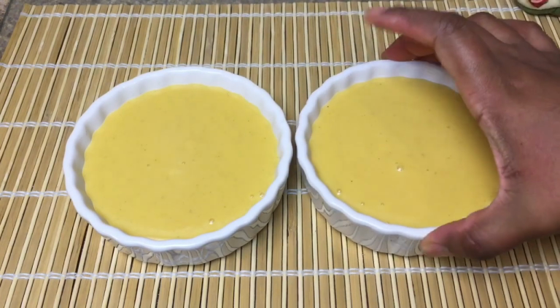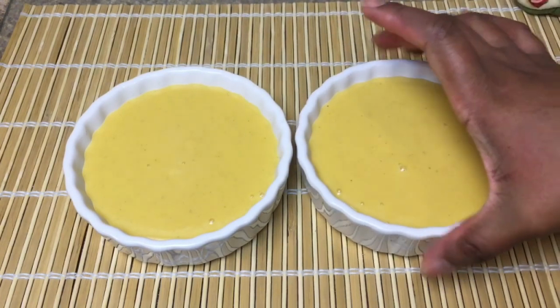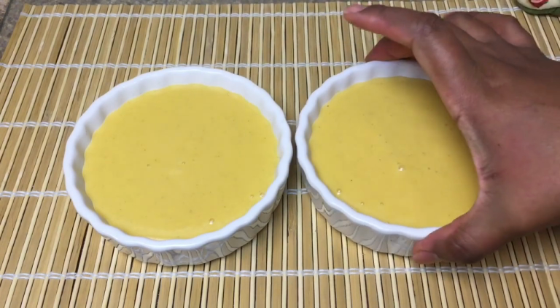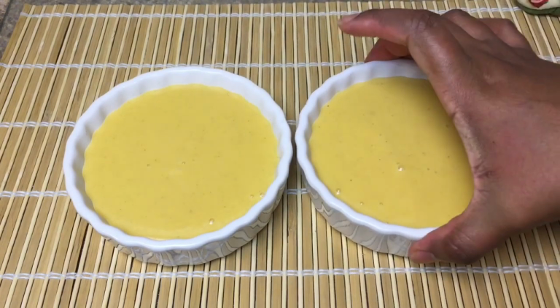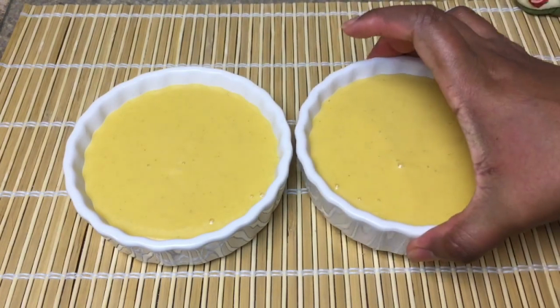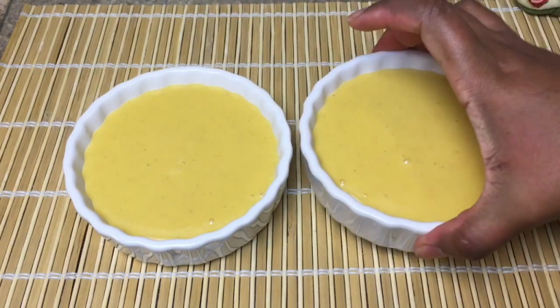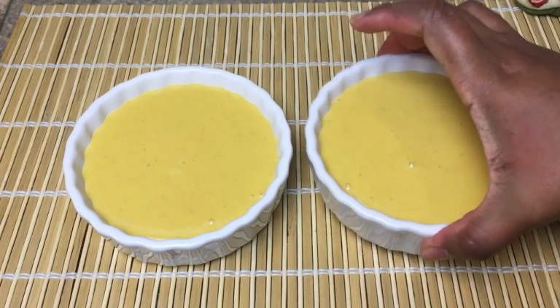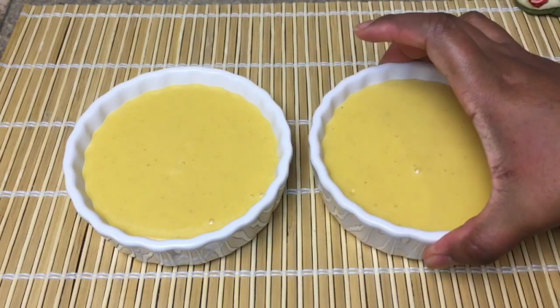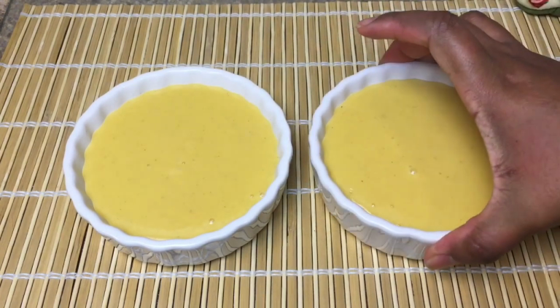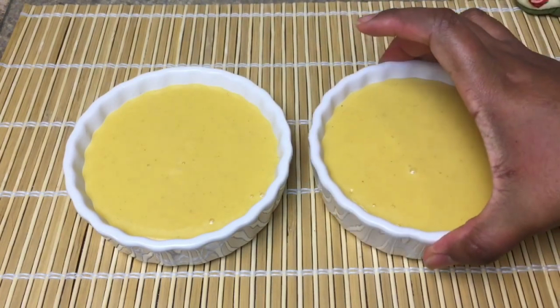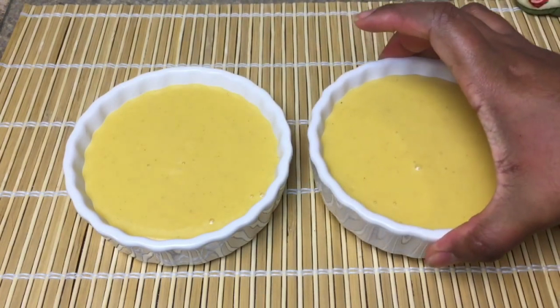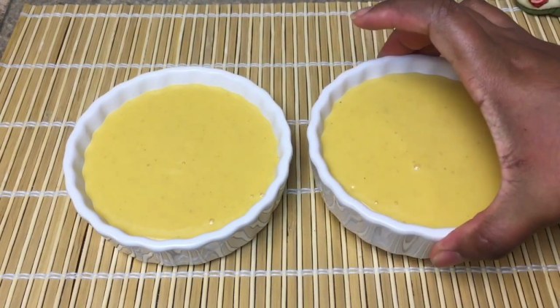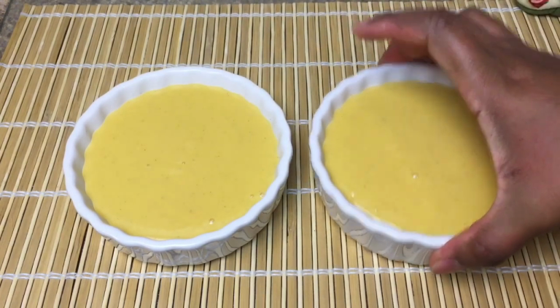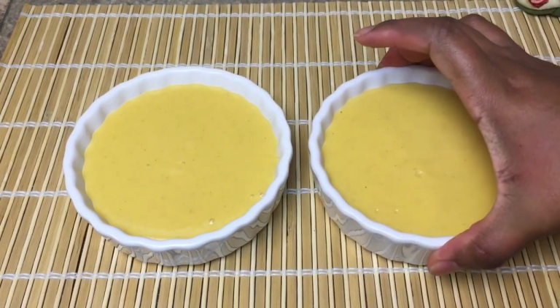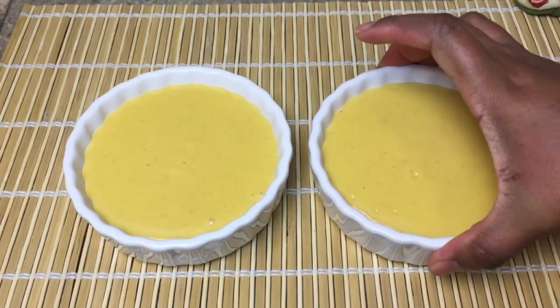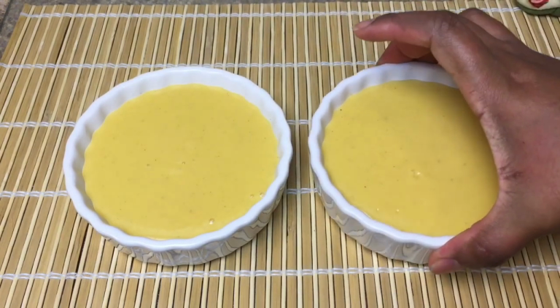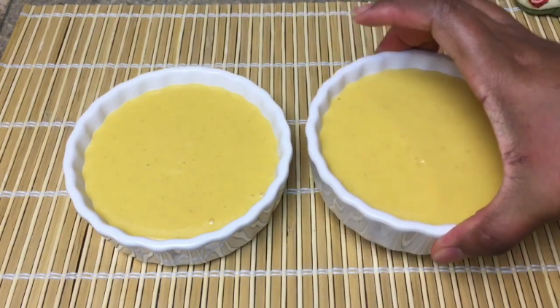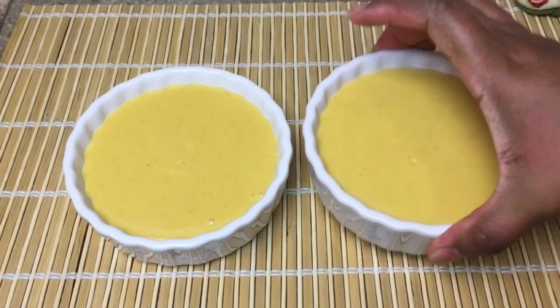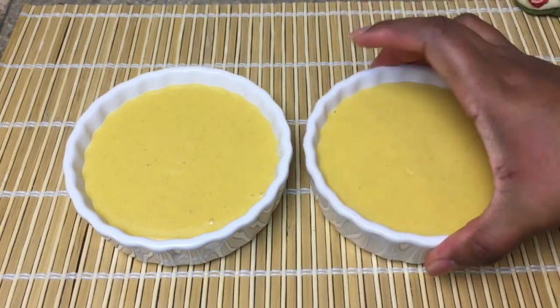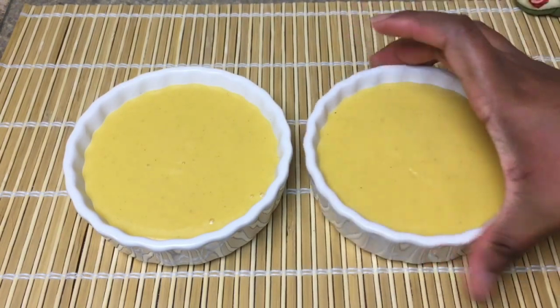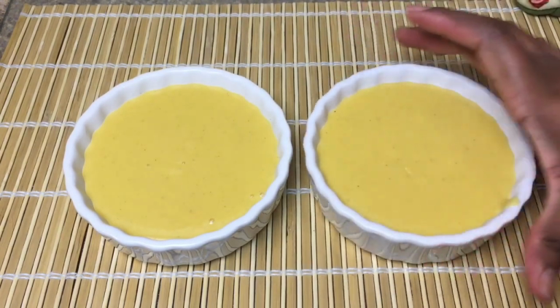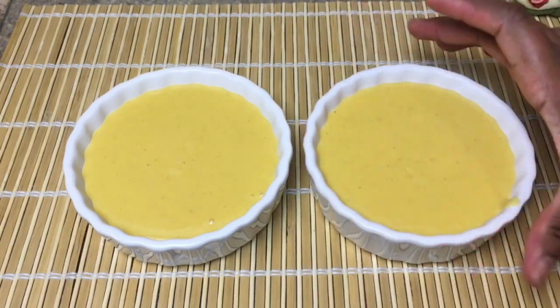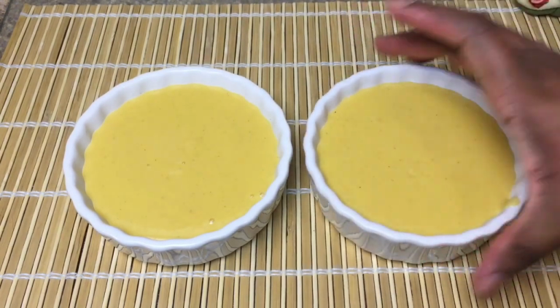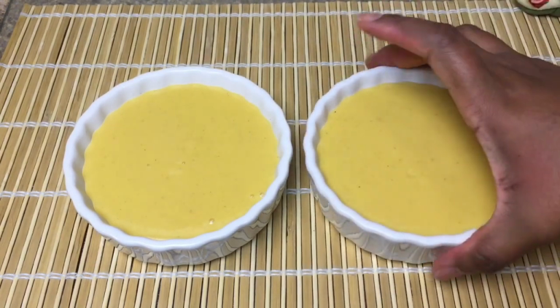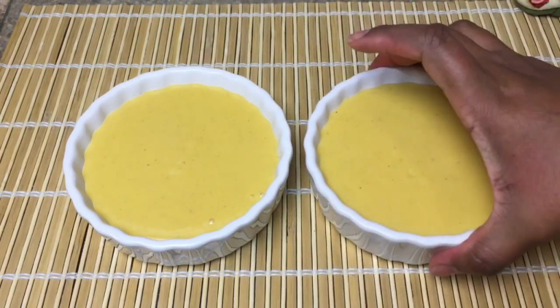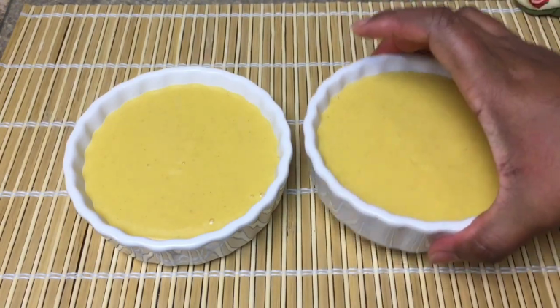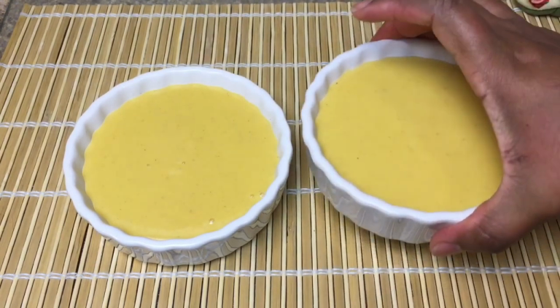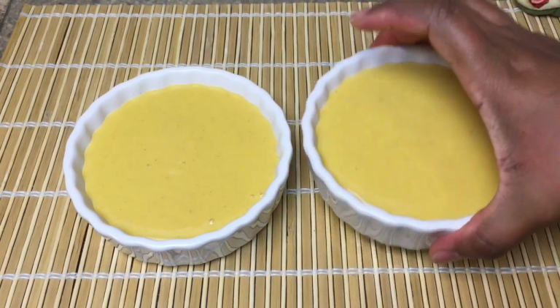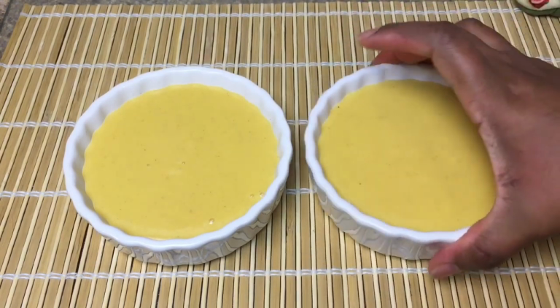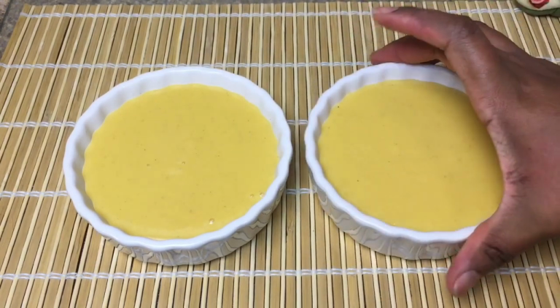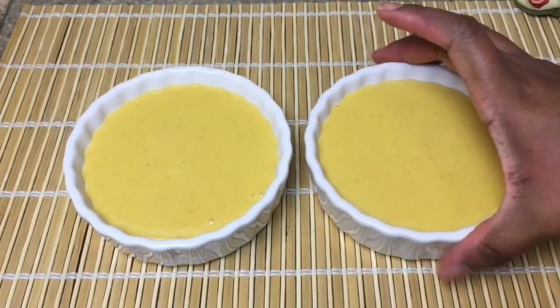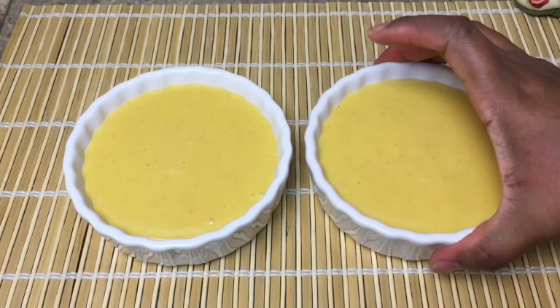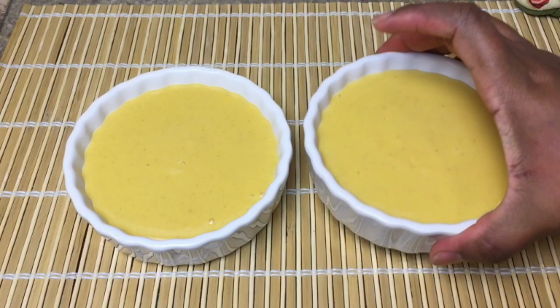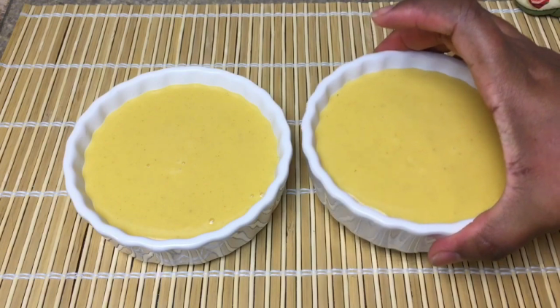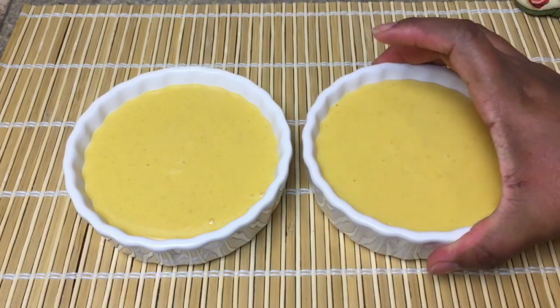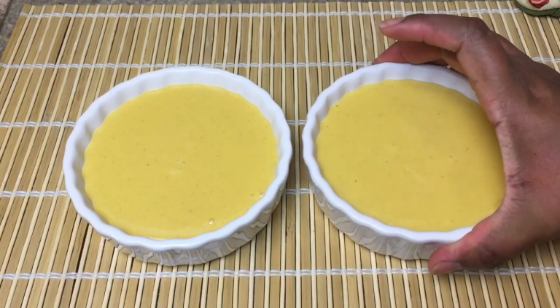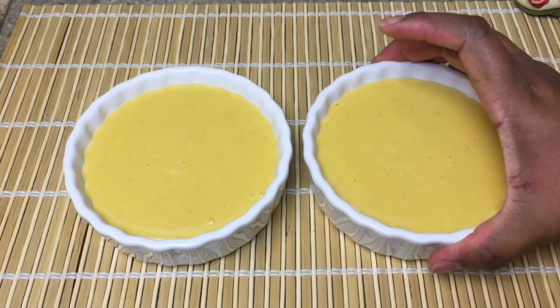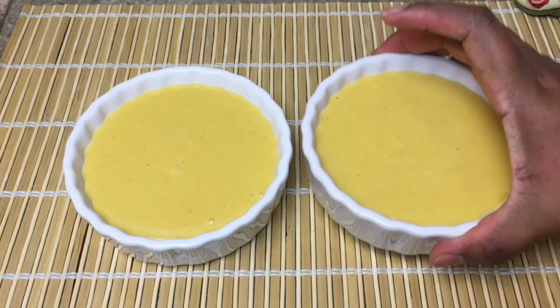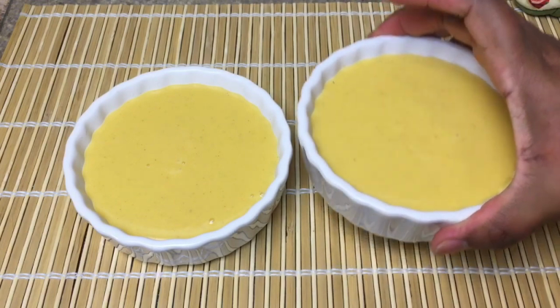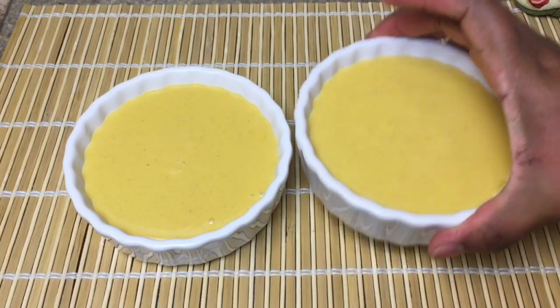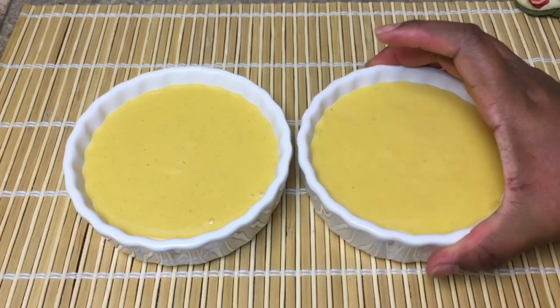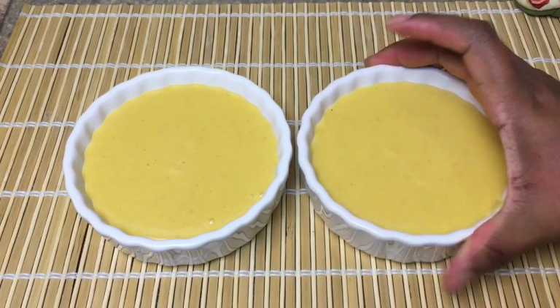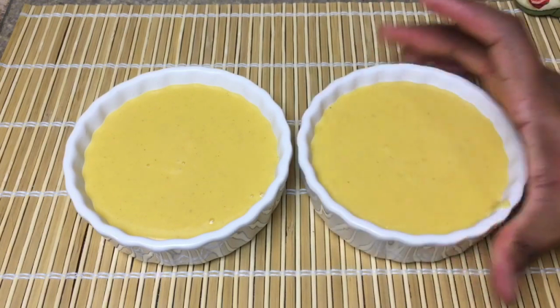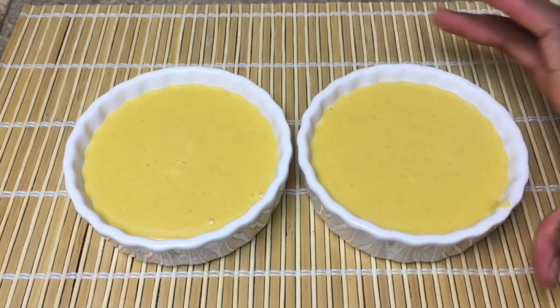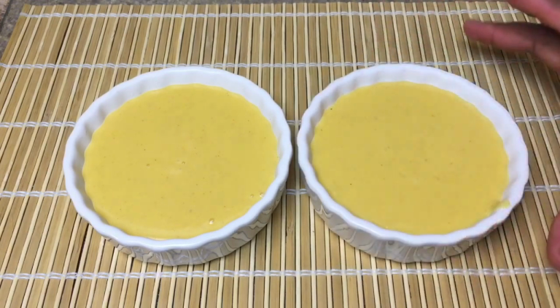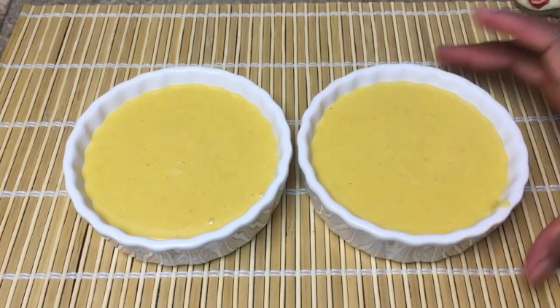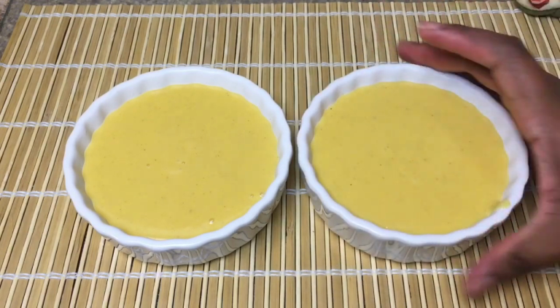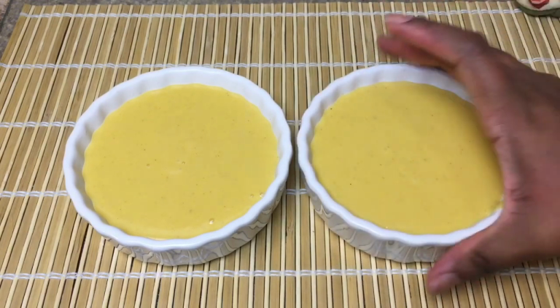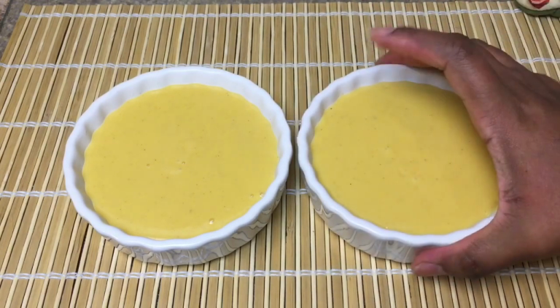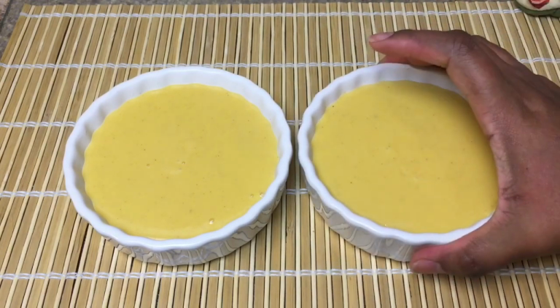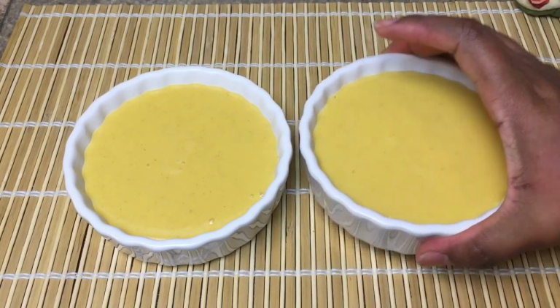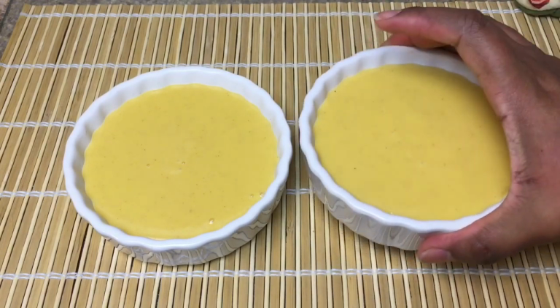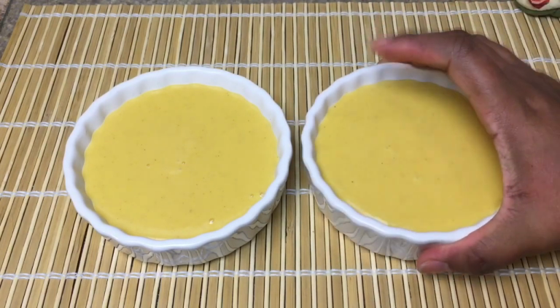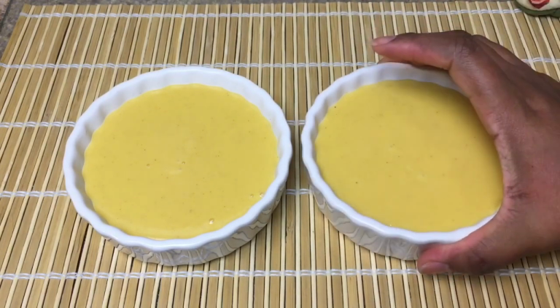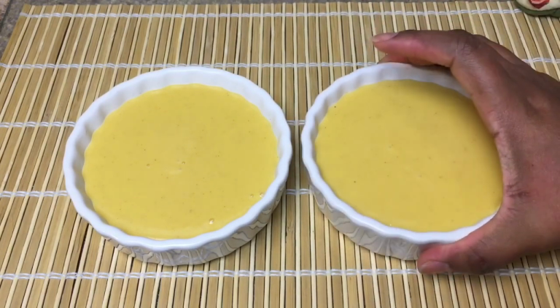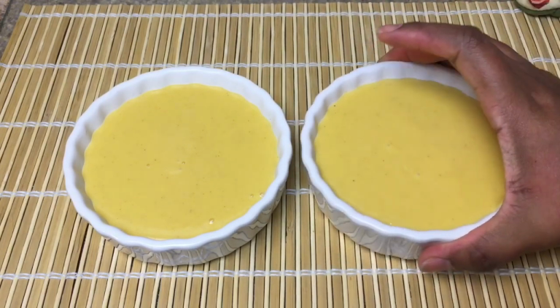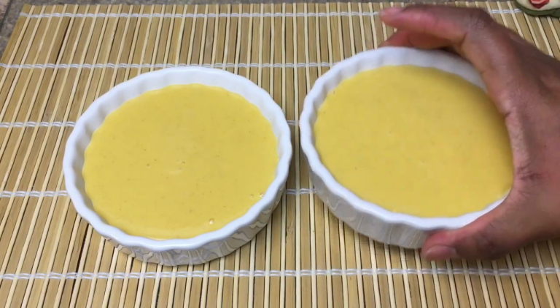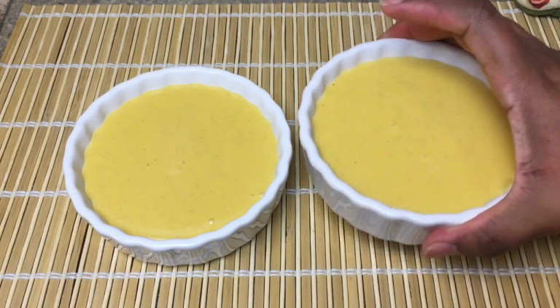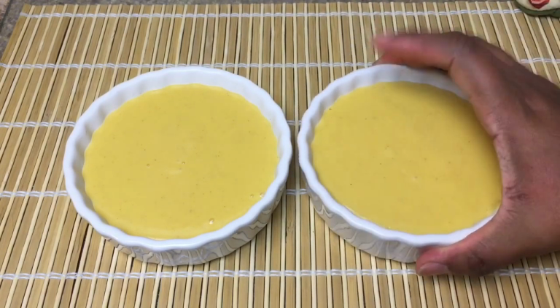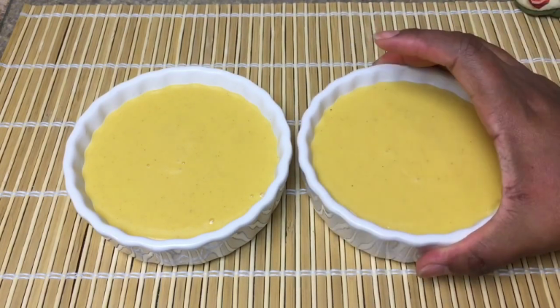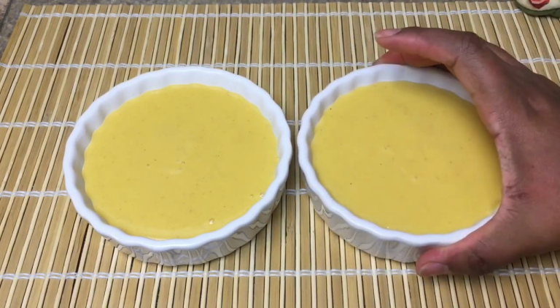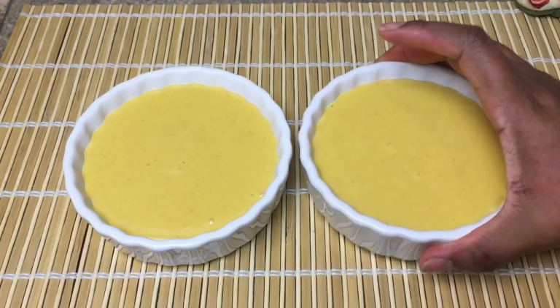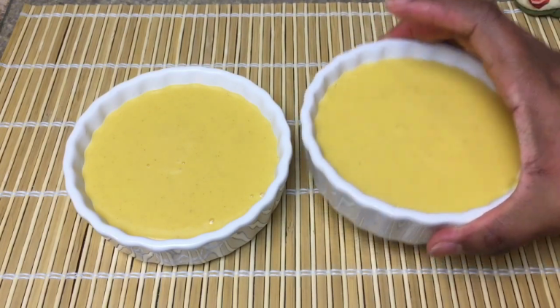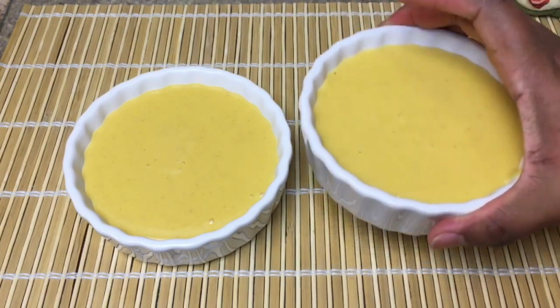Now I'm going to tap out the air bubbles, and I'll be putting this in the refrigerator for at least two hours for it to set.